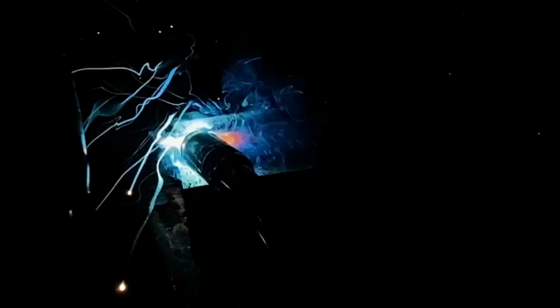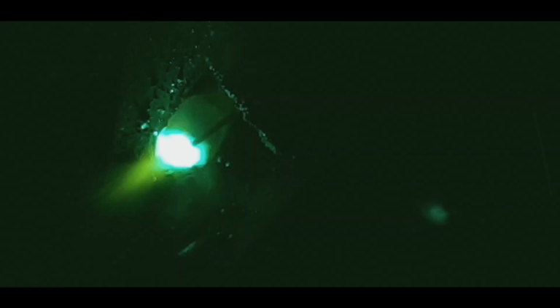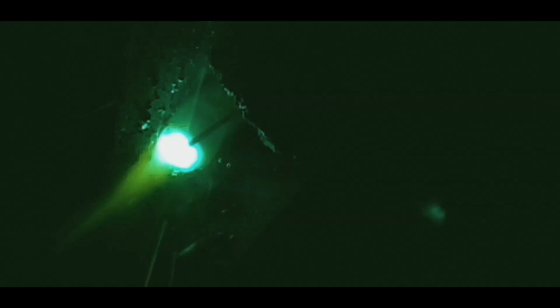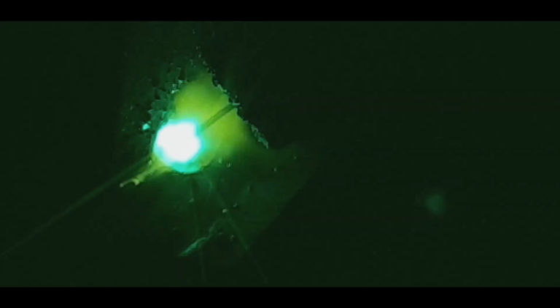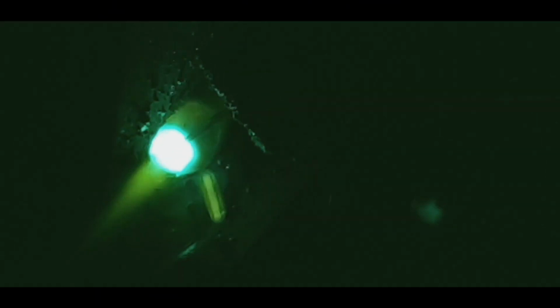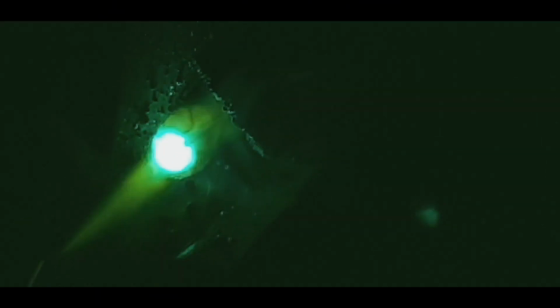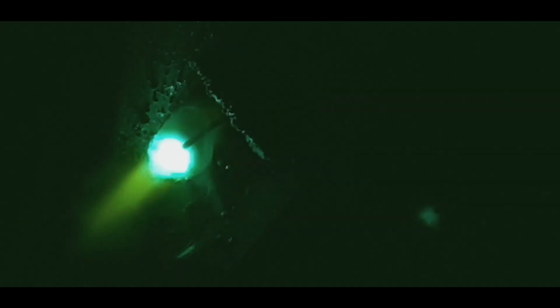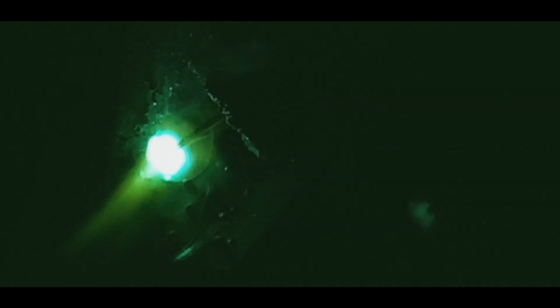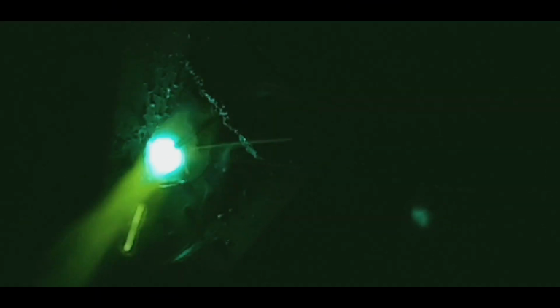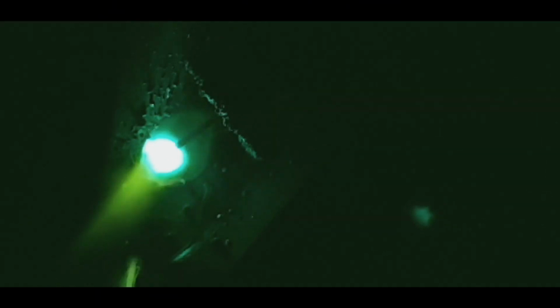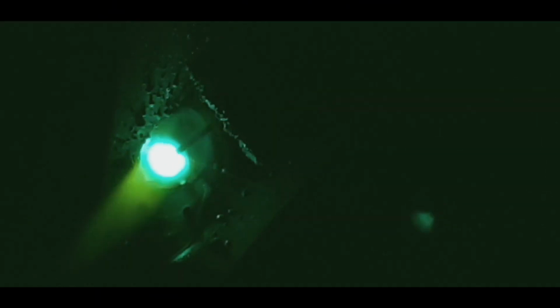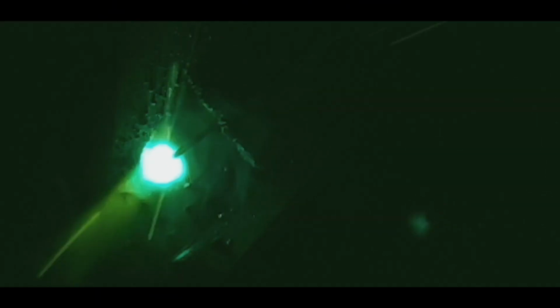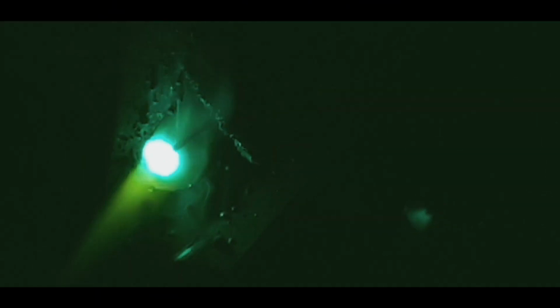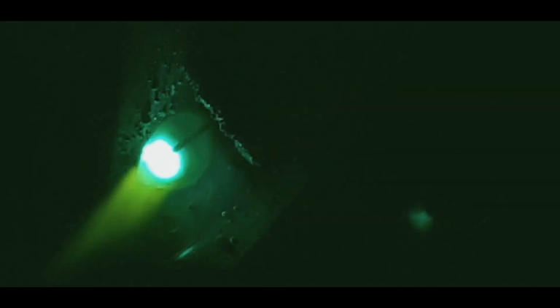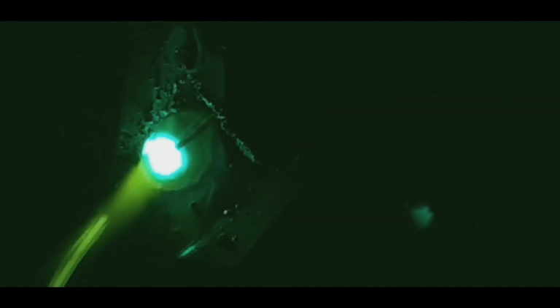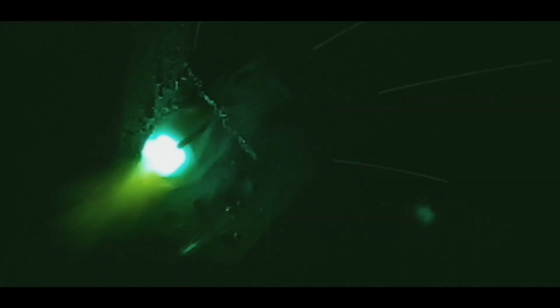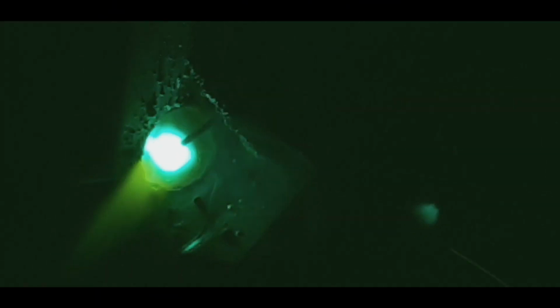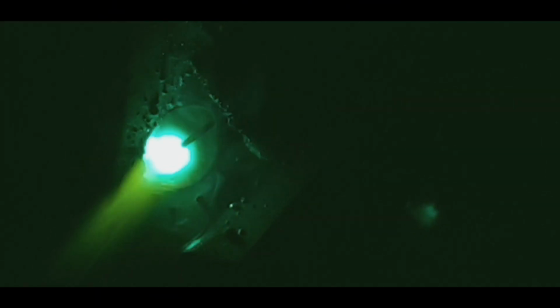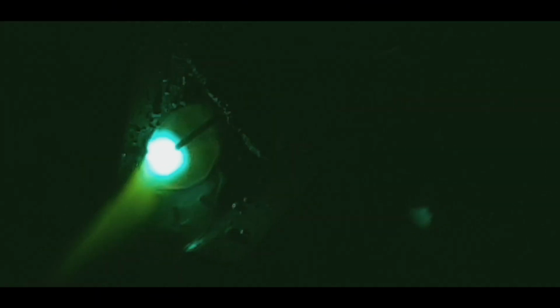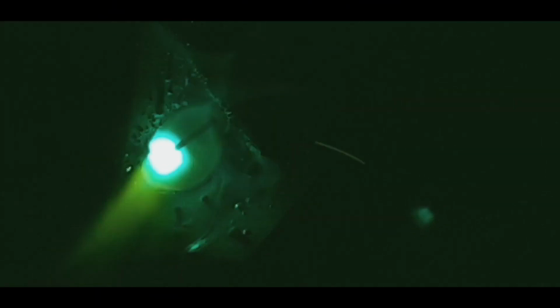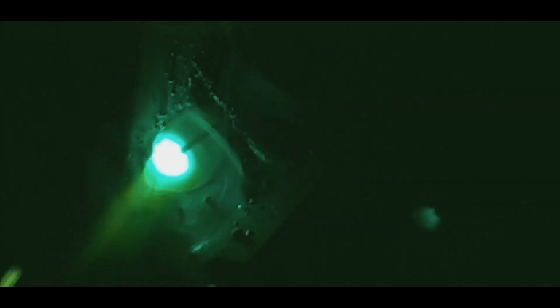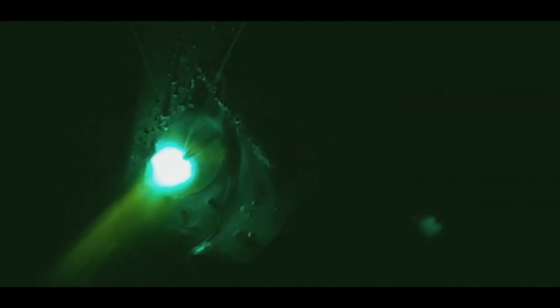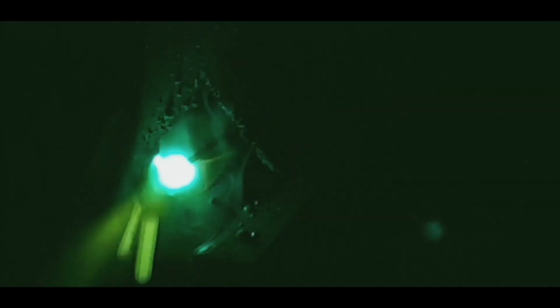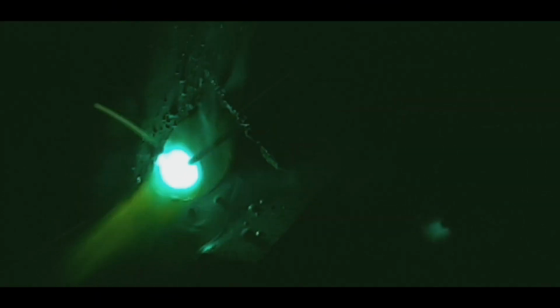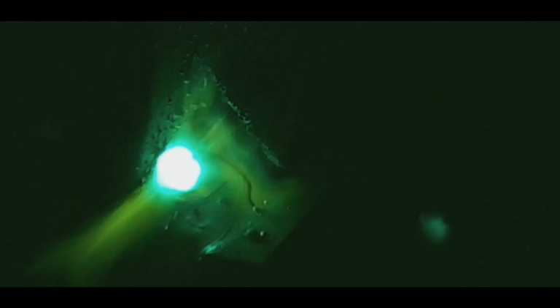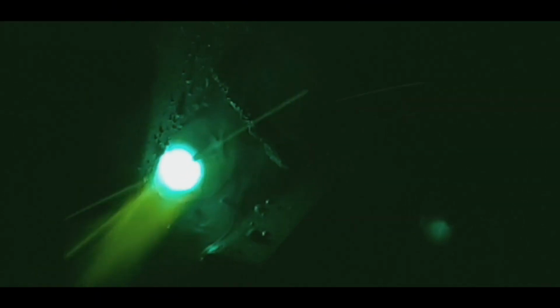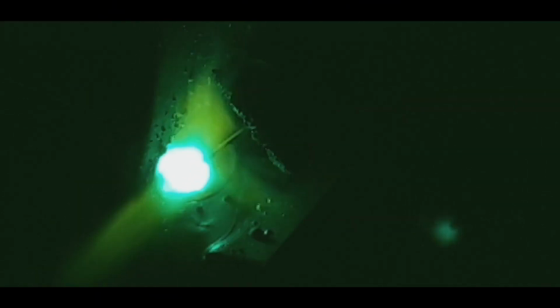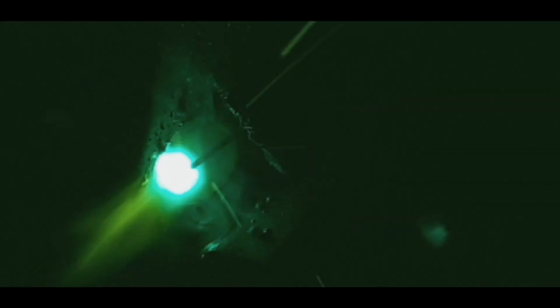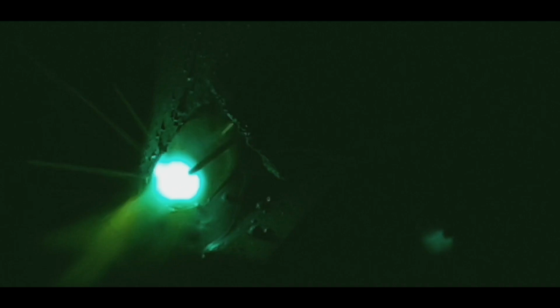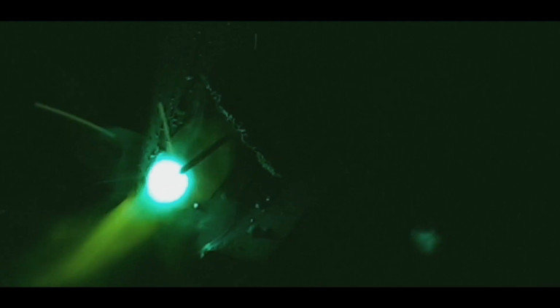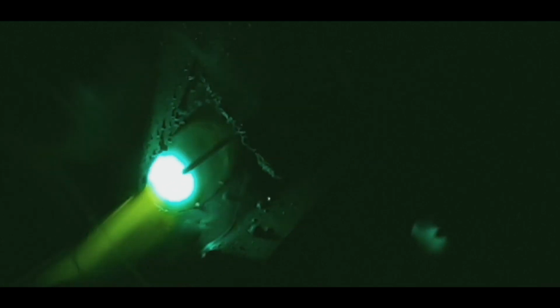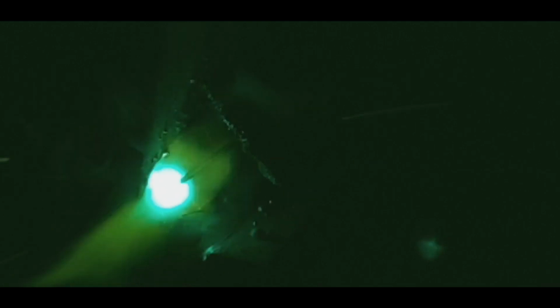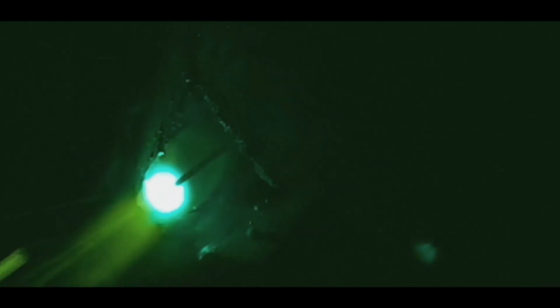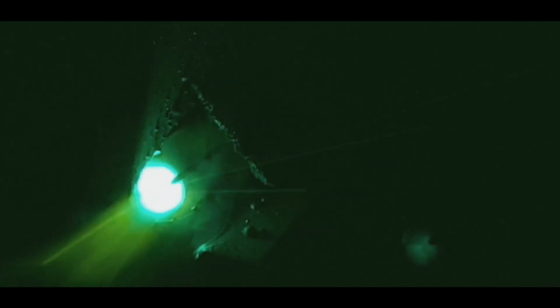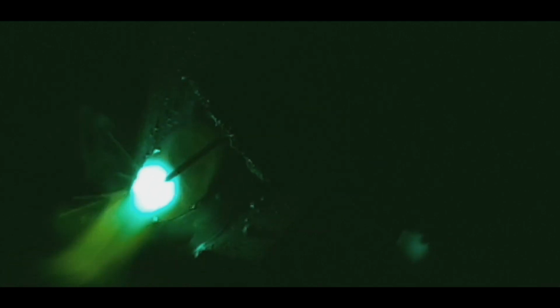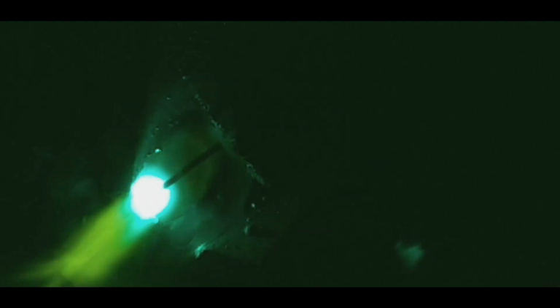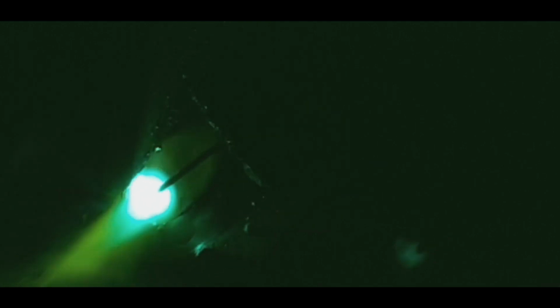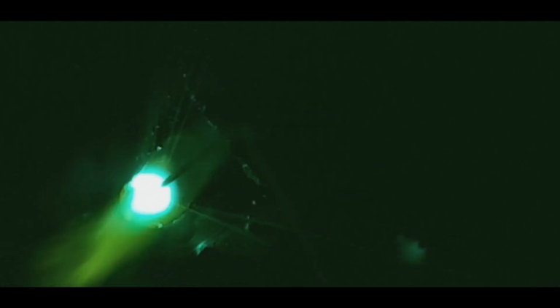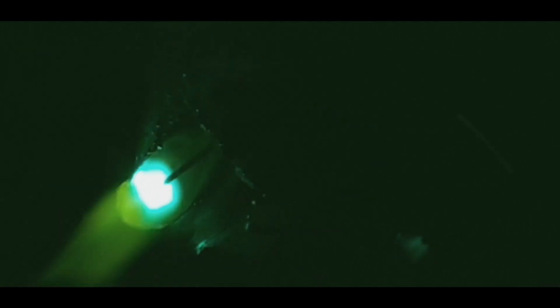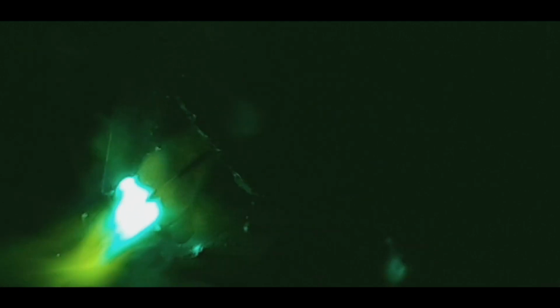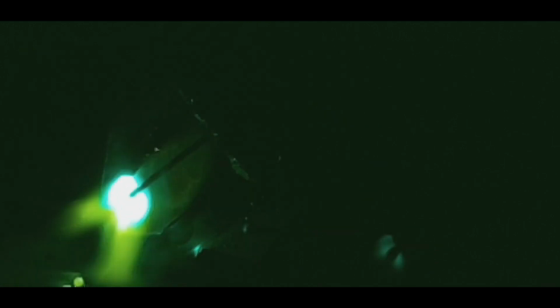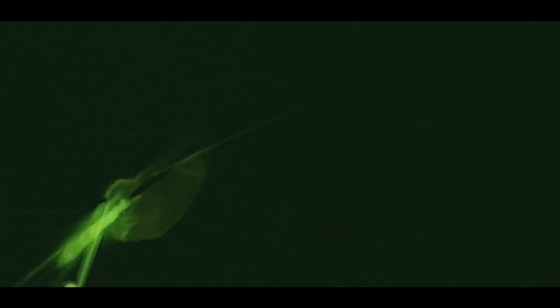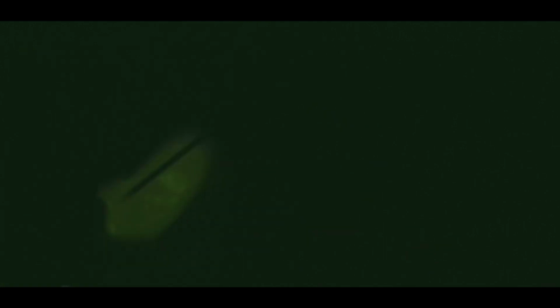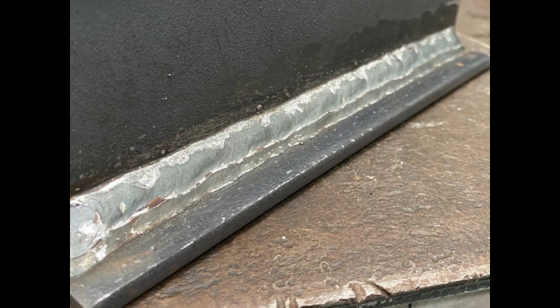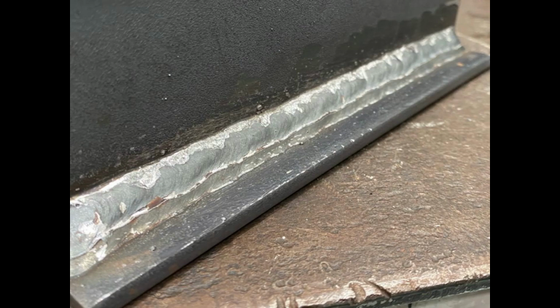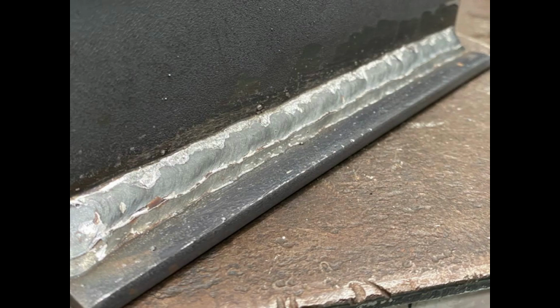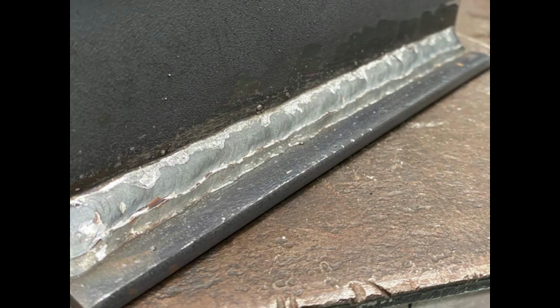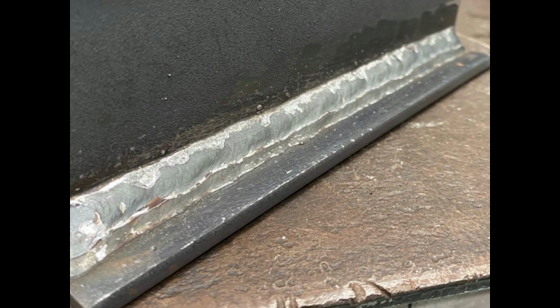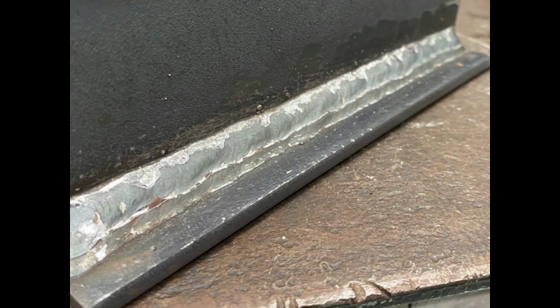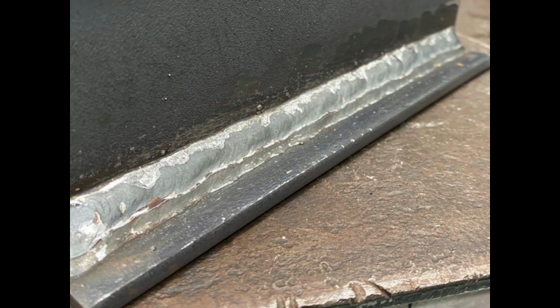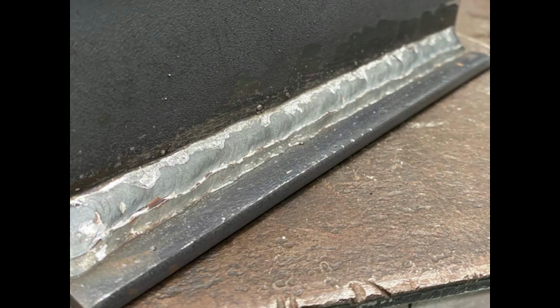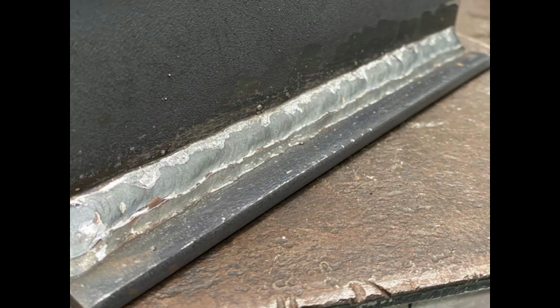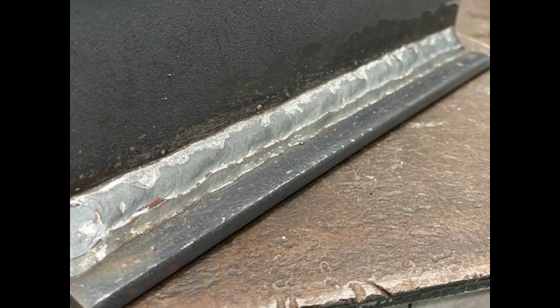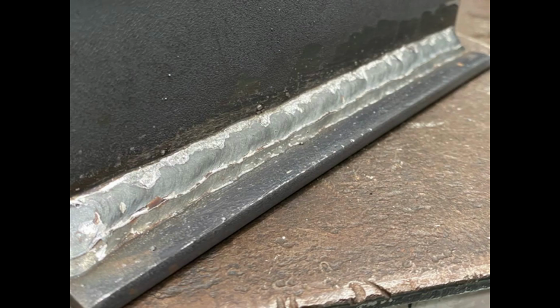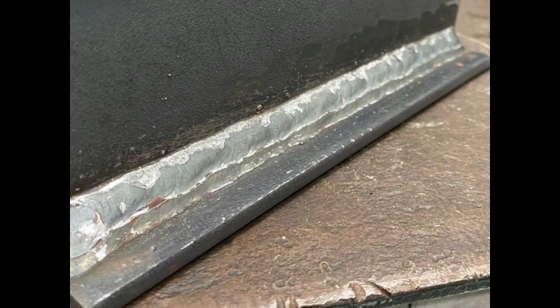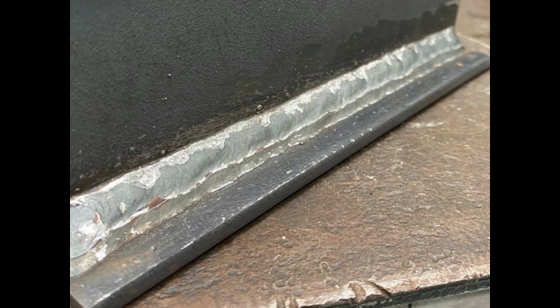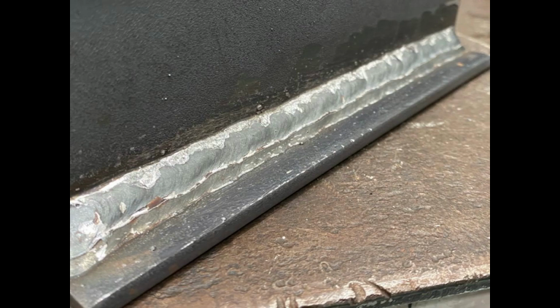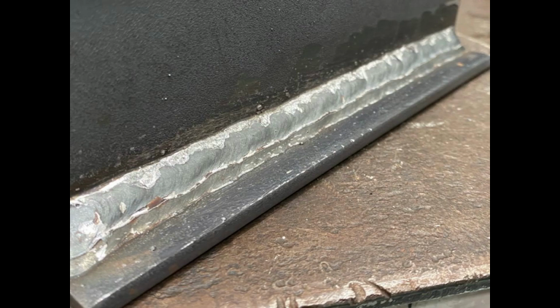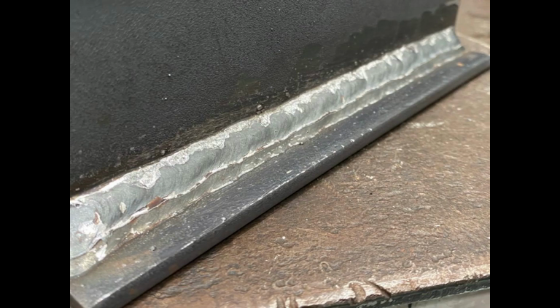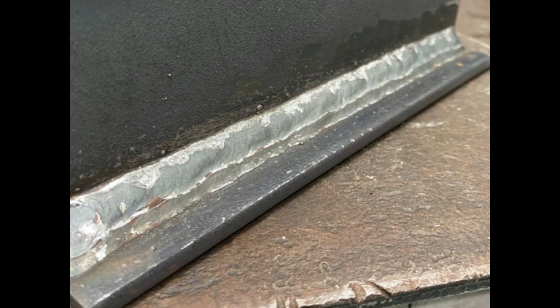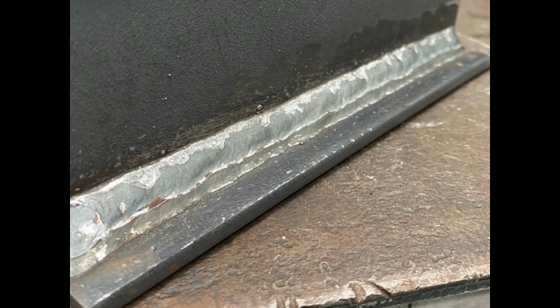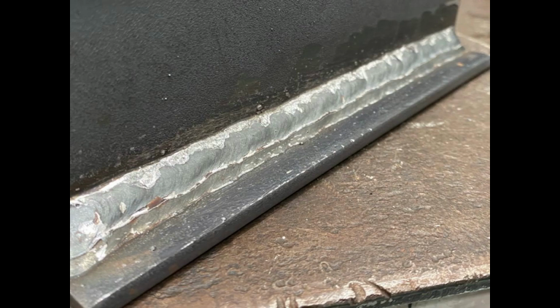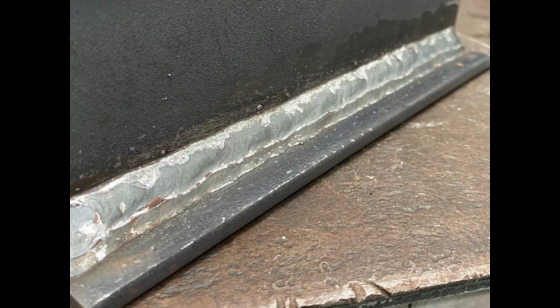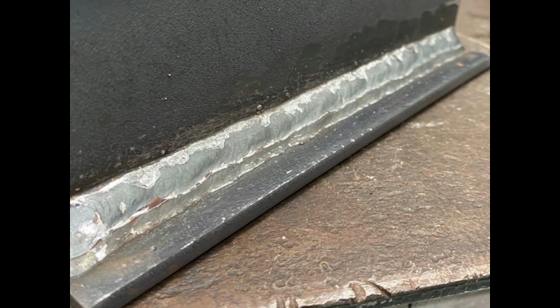We're now coming to the end of our third run, and as you can see from the finished result, all our leg lengths are even and the weld looks consistent throughout.